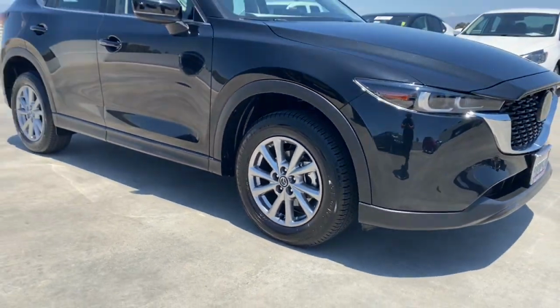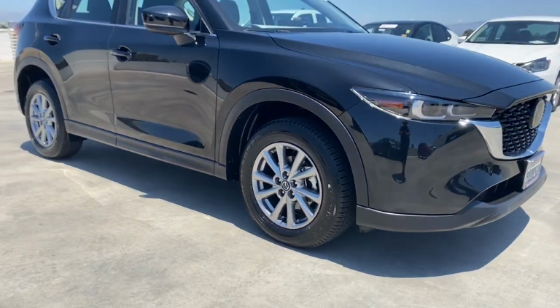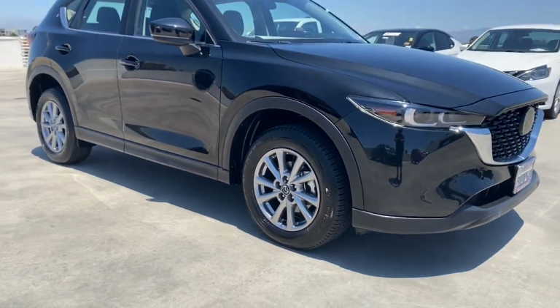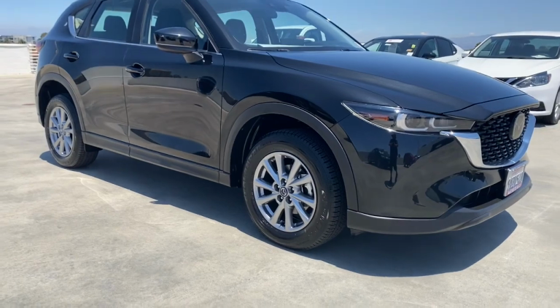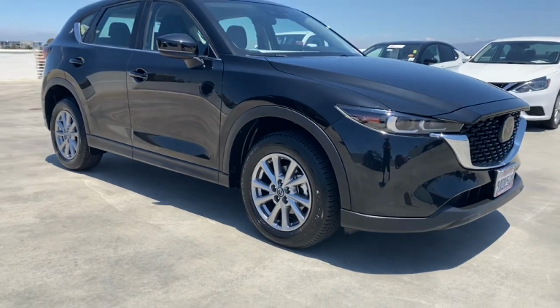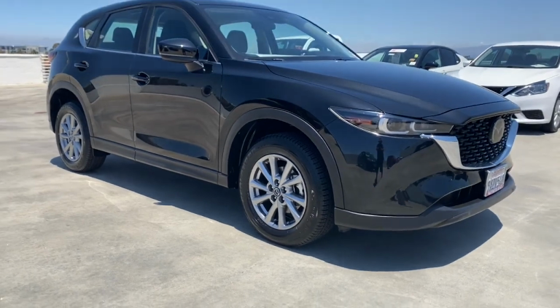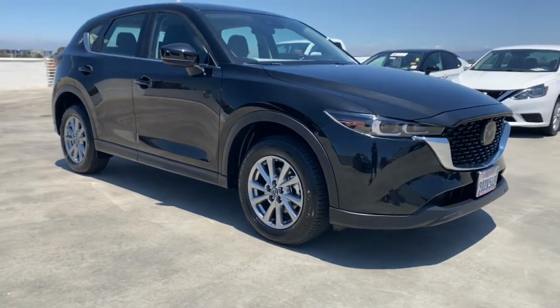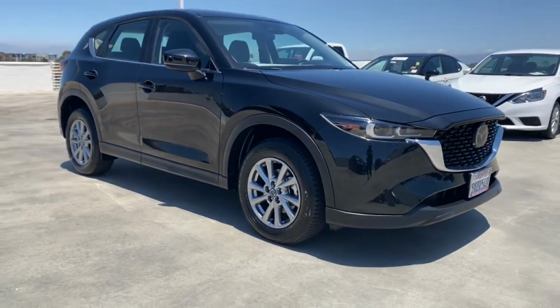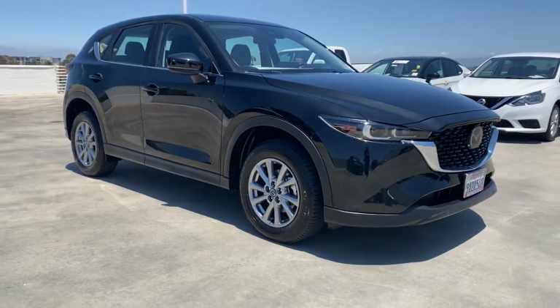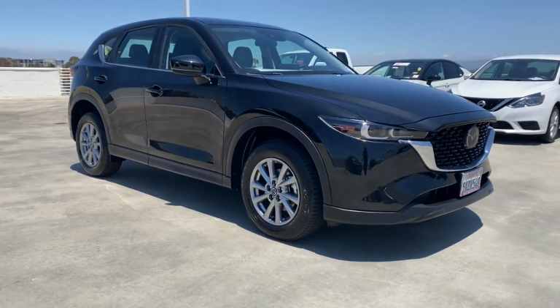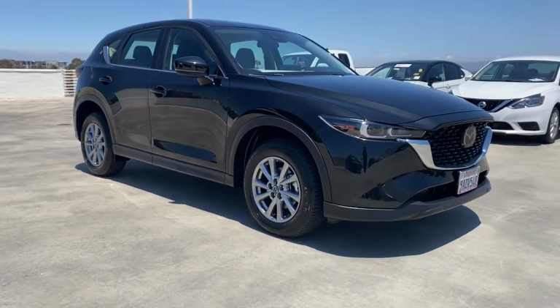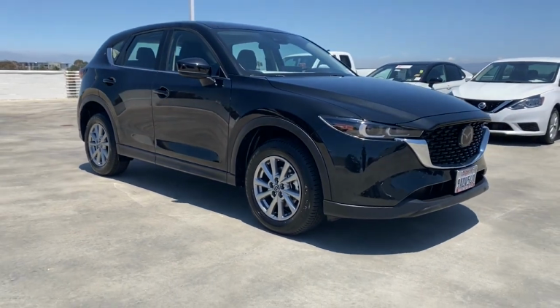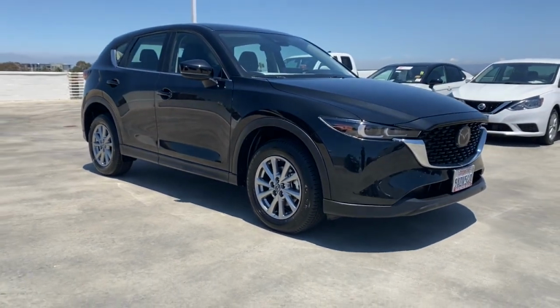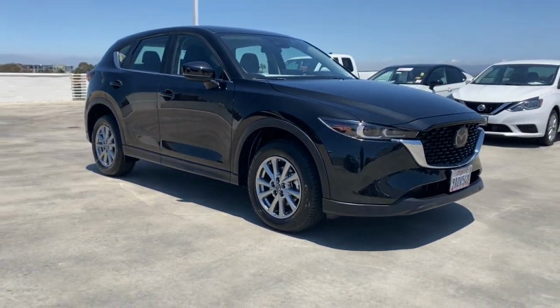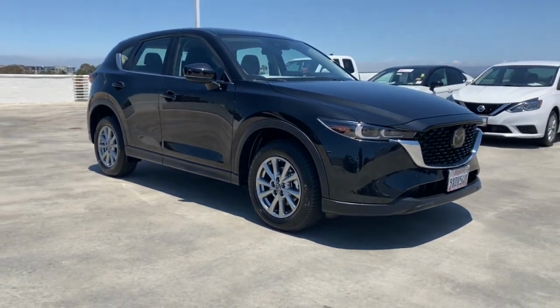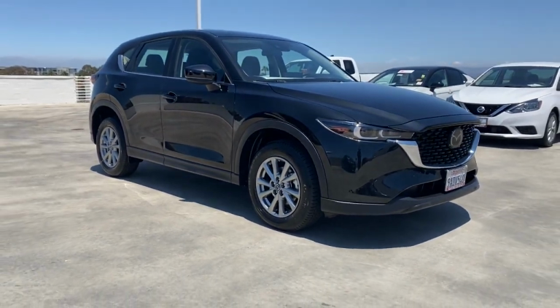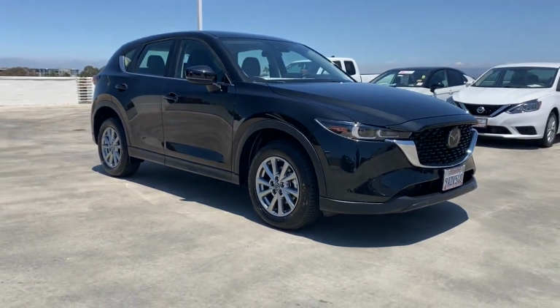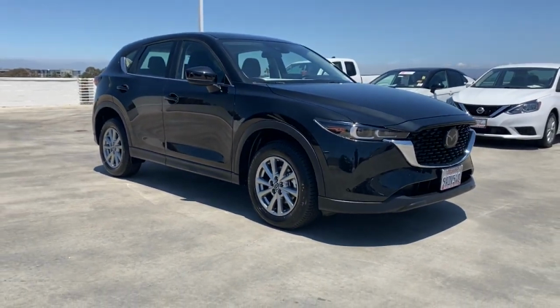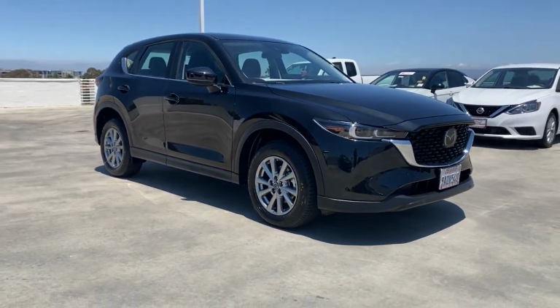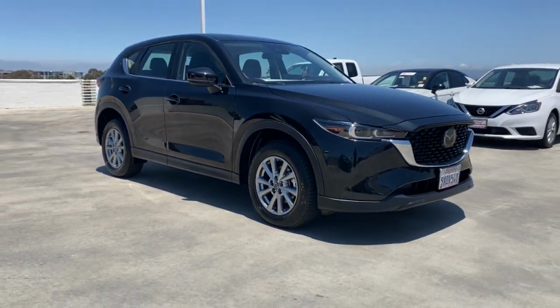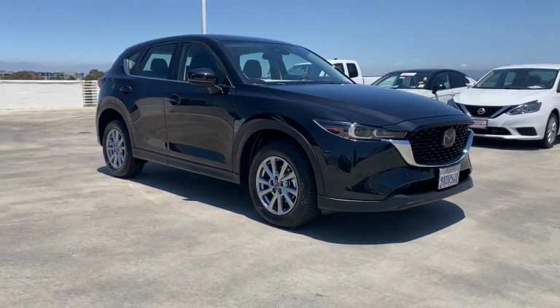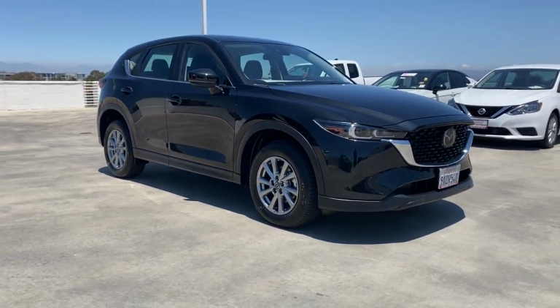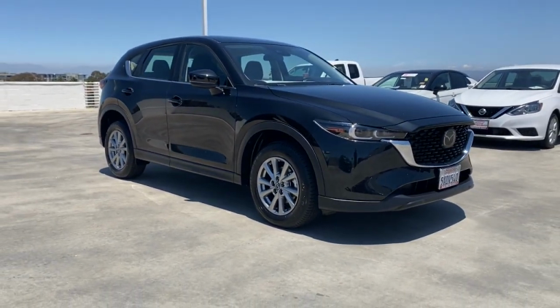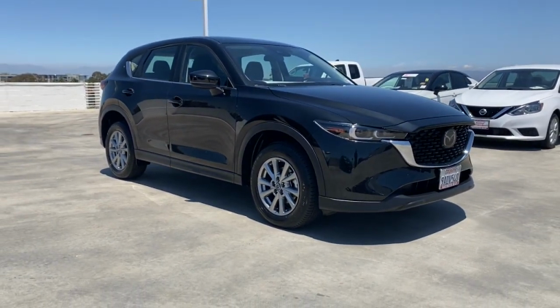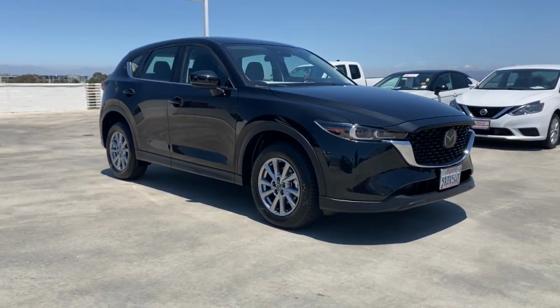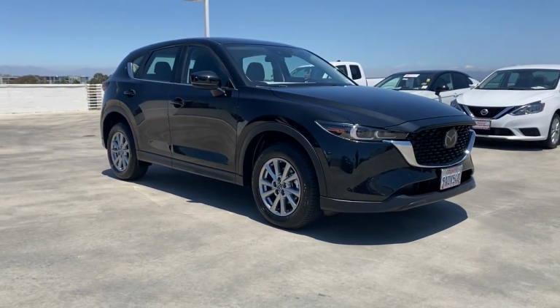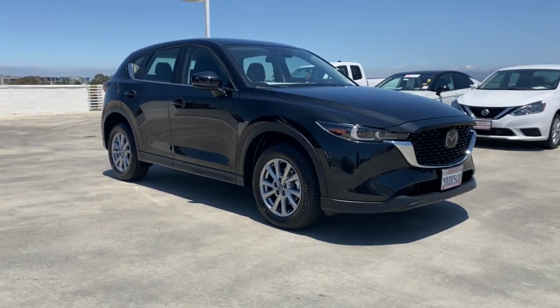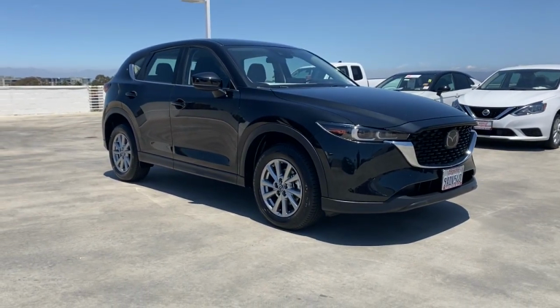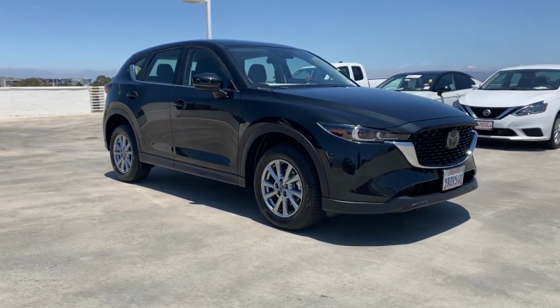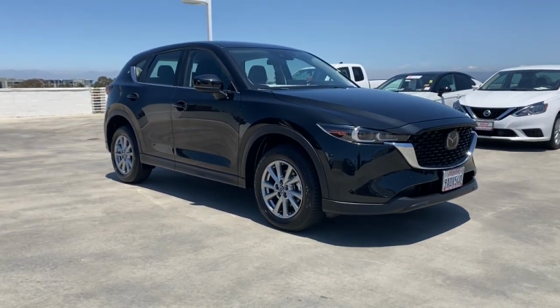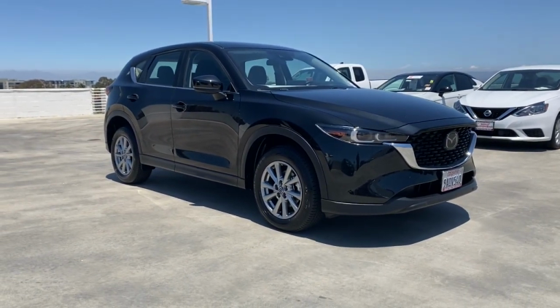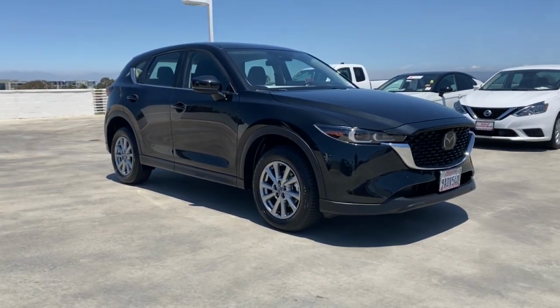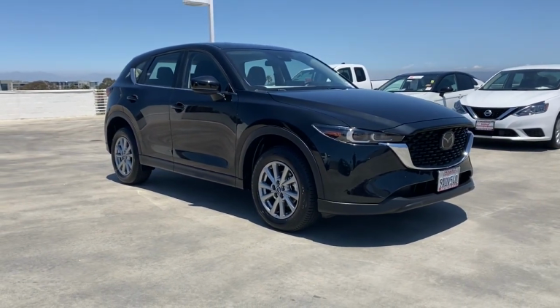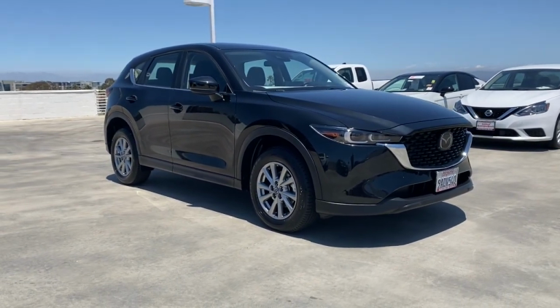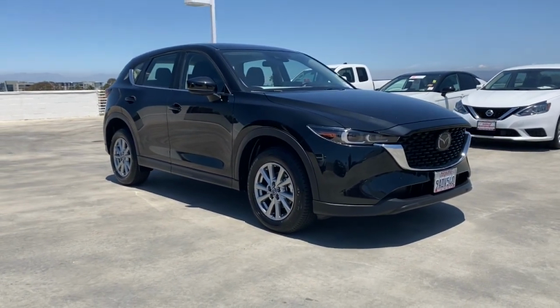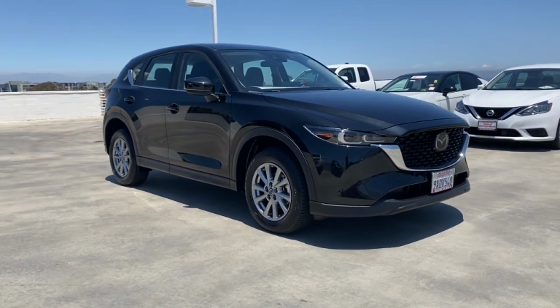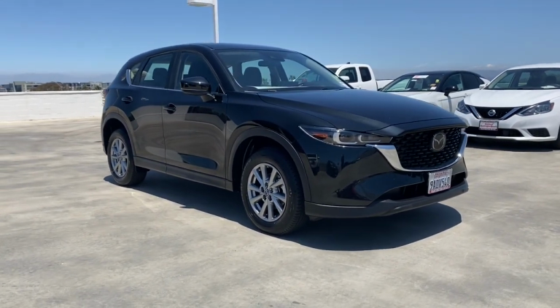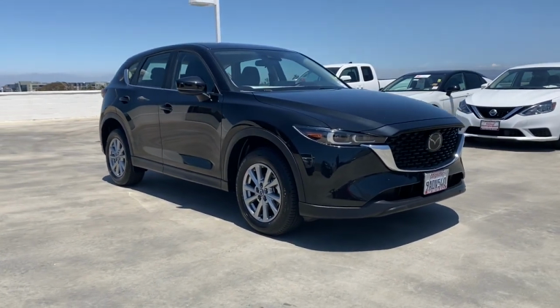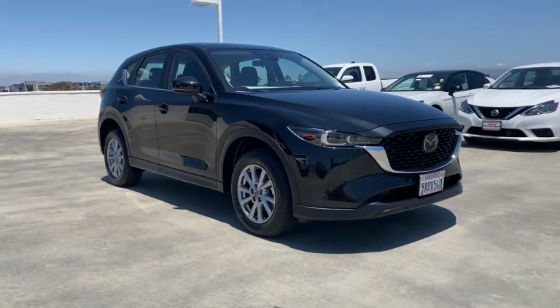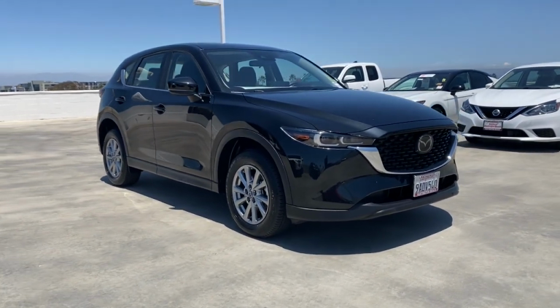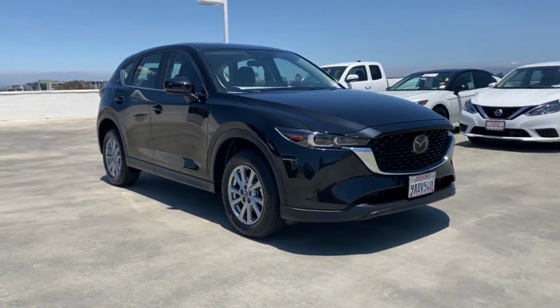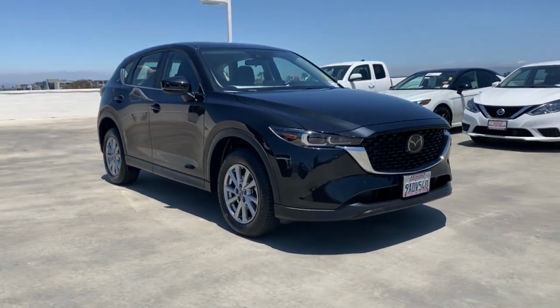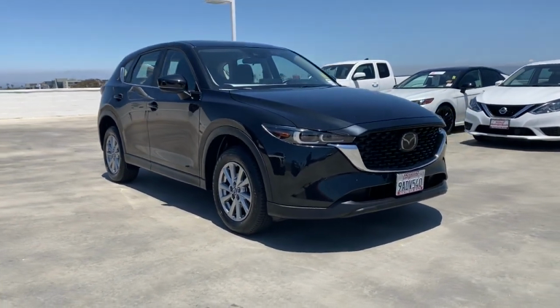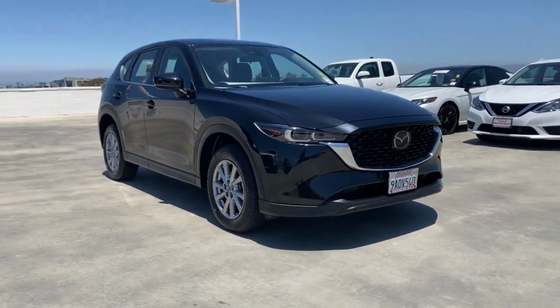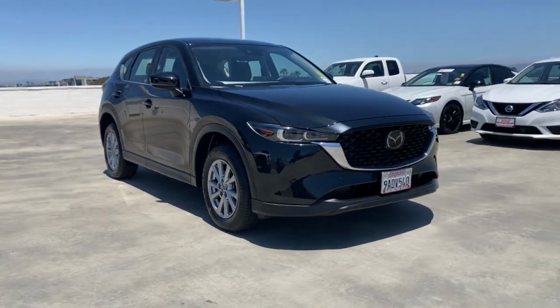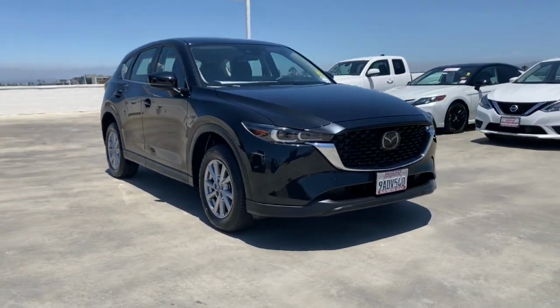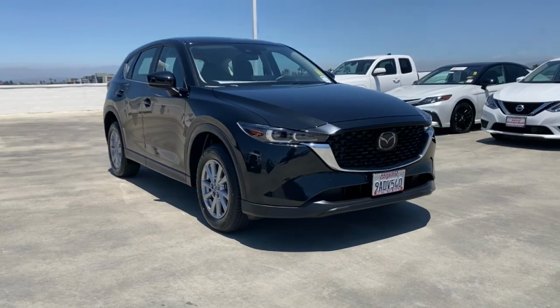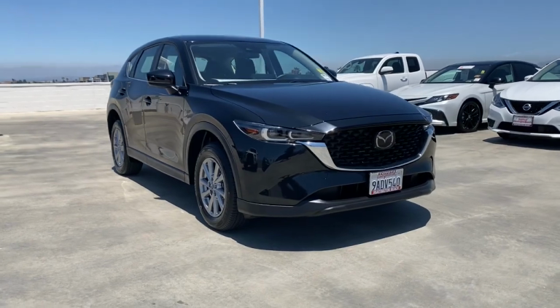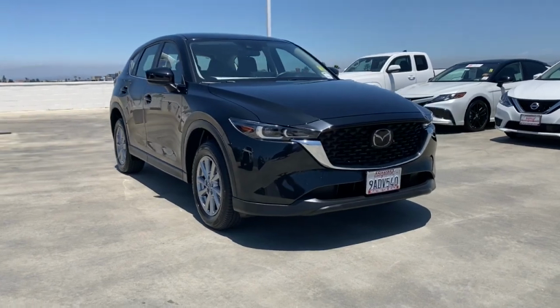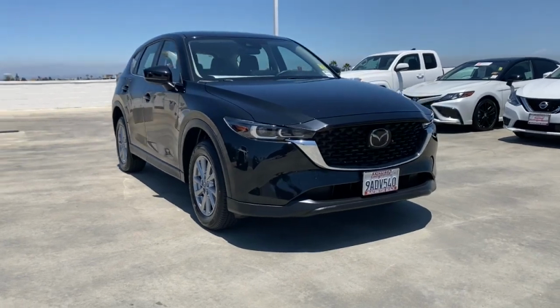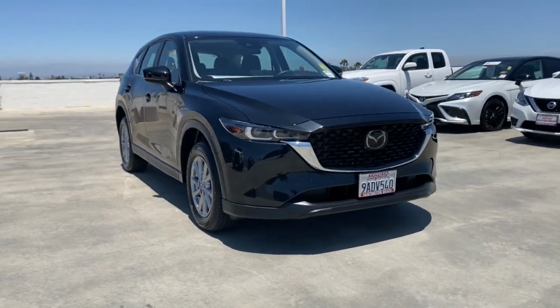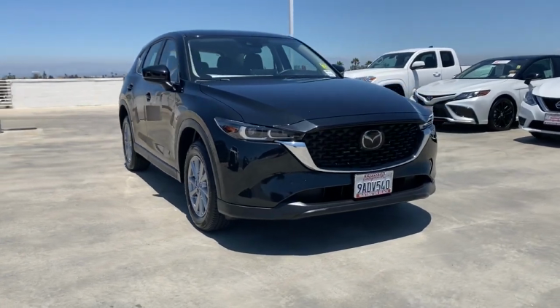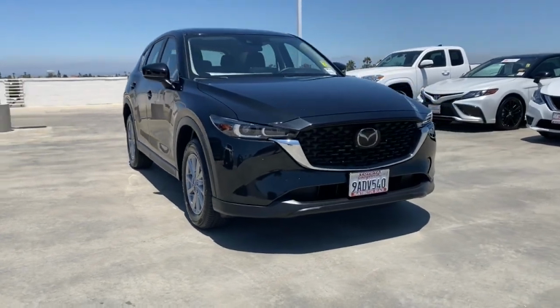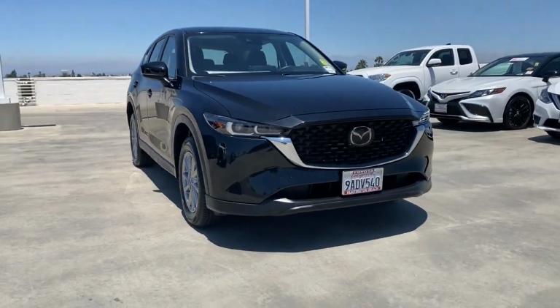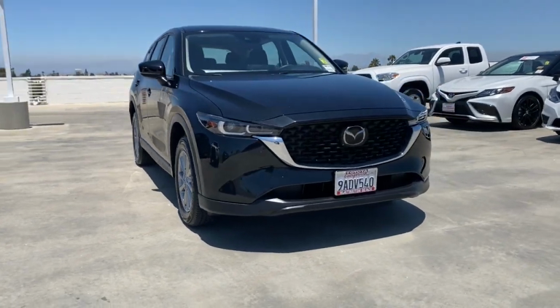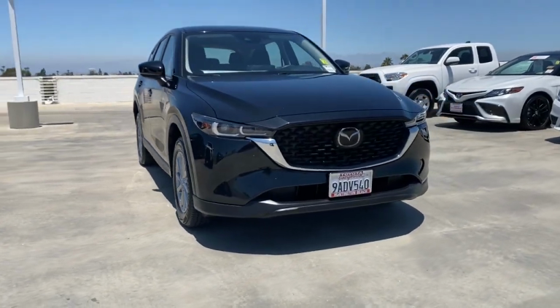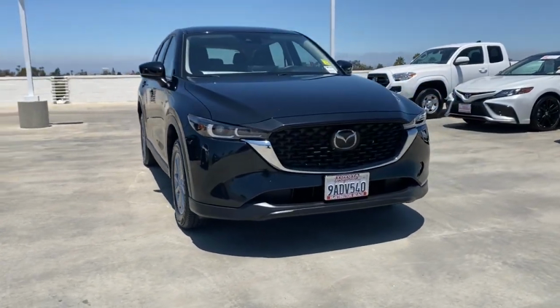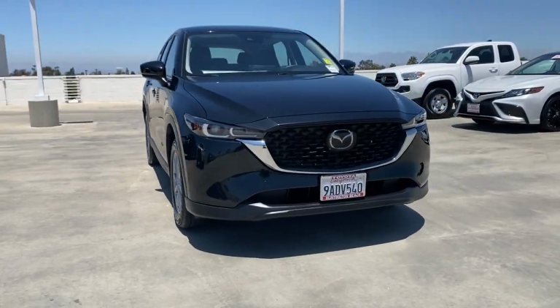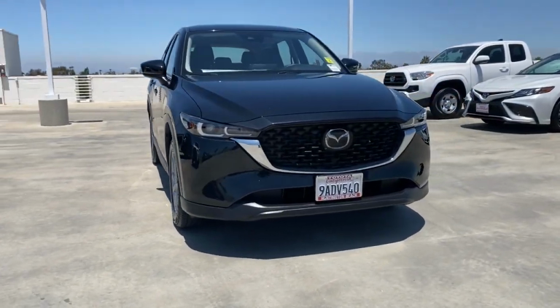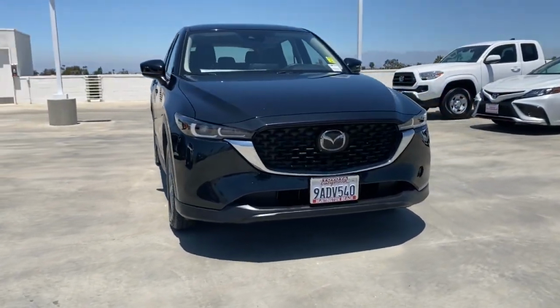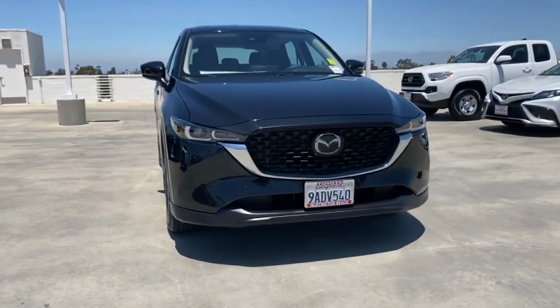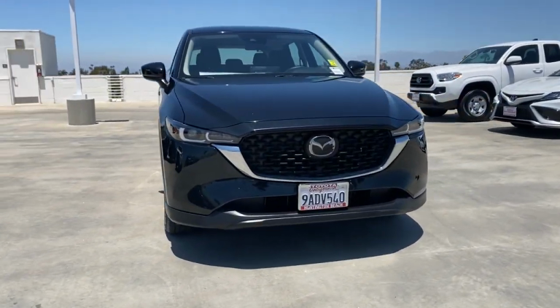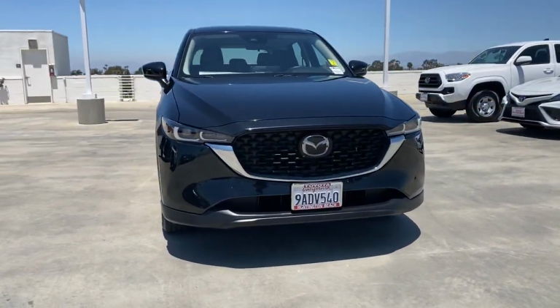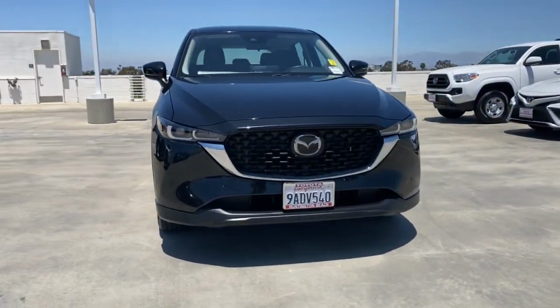Apple CarPlay and Android Auto, Pre-Collision System, Lane Departure Warning, All-Wheel Drive, Keyless Entry.